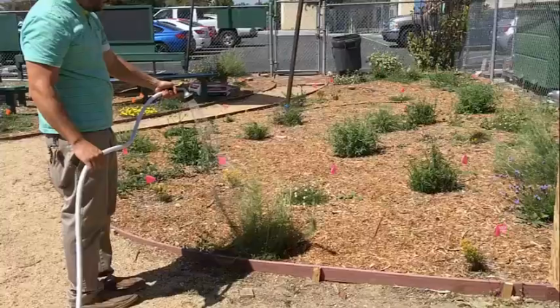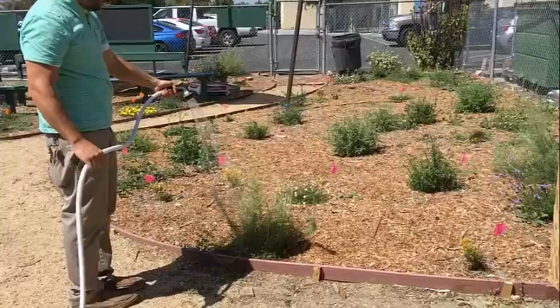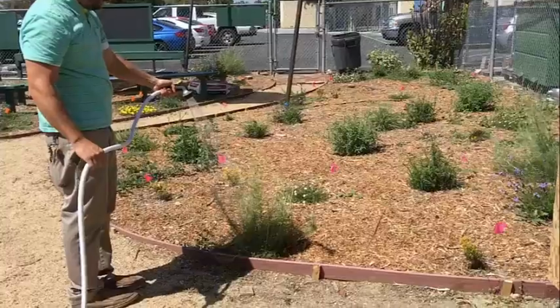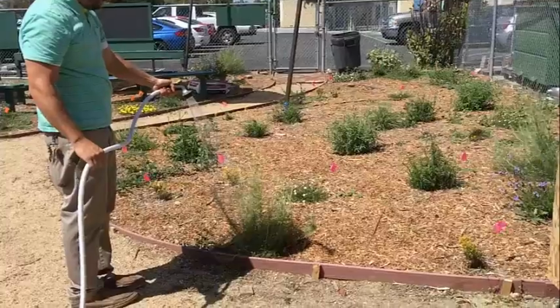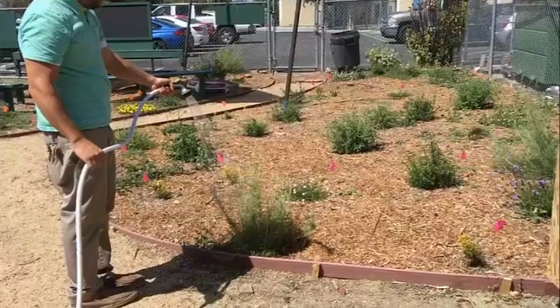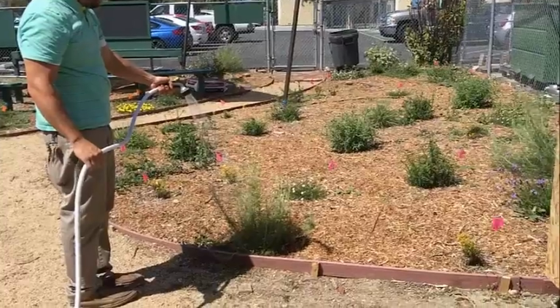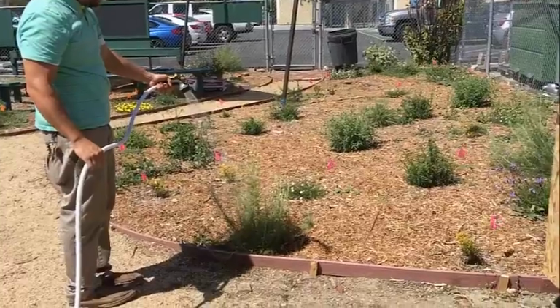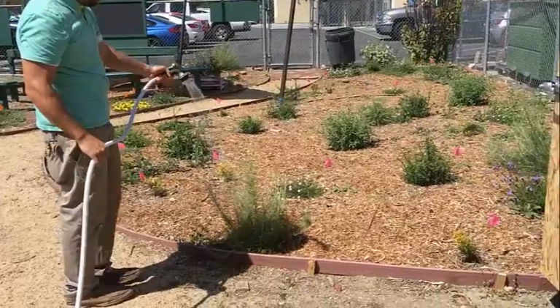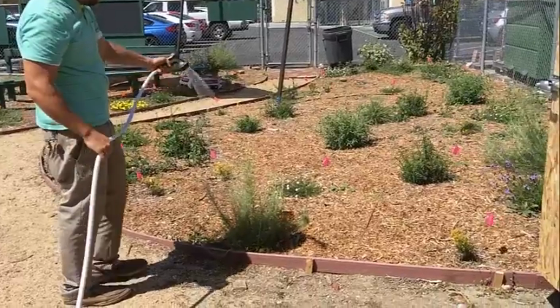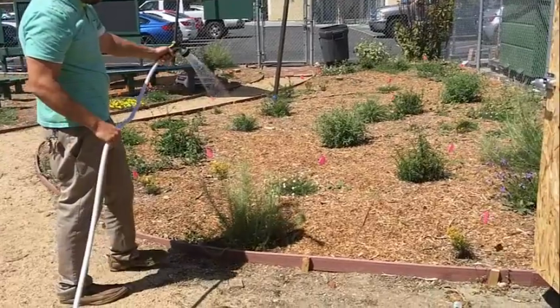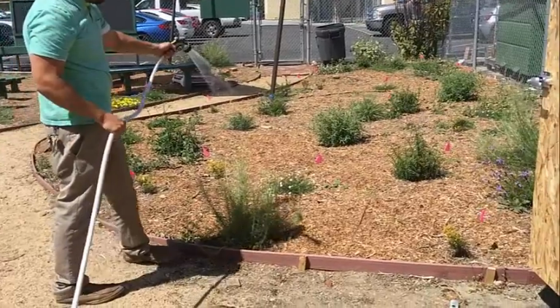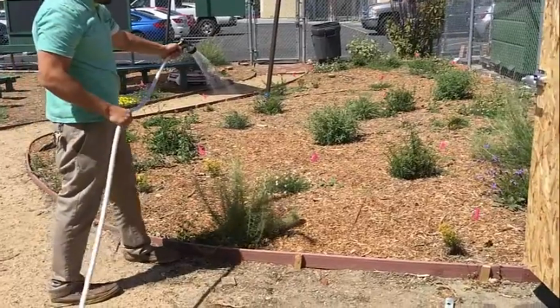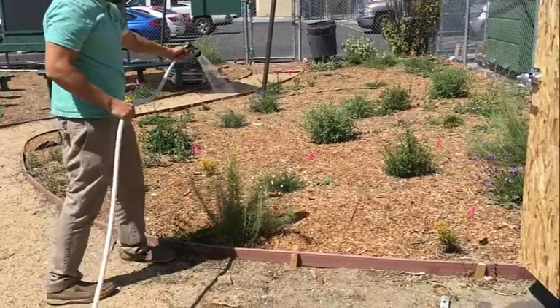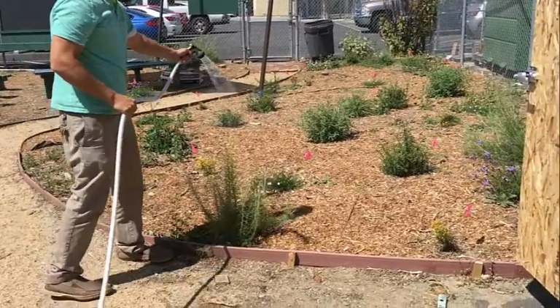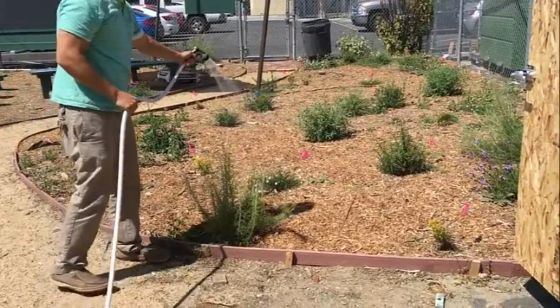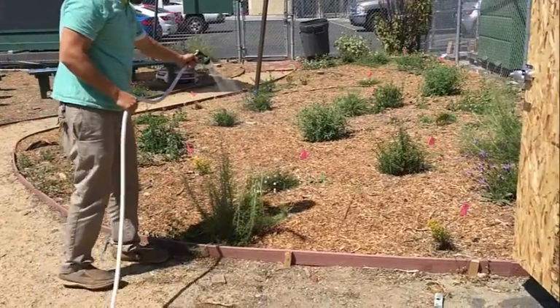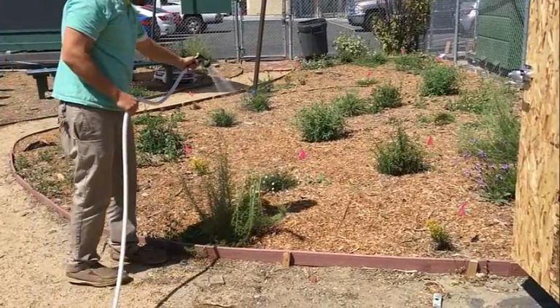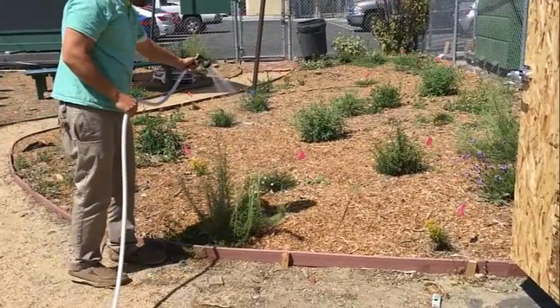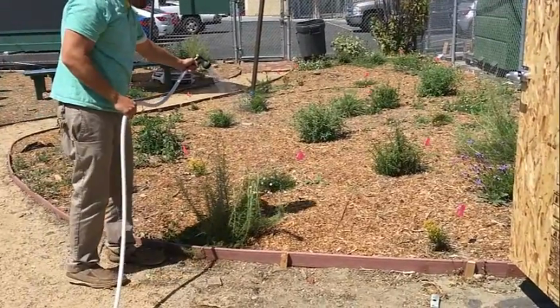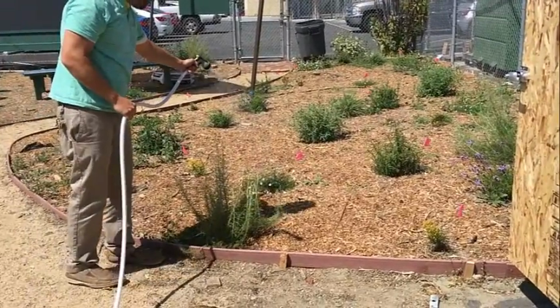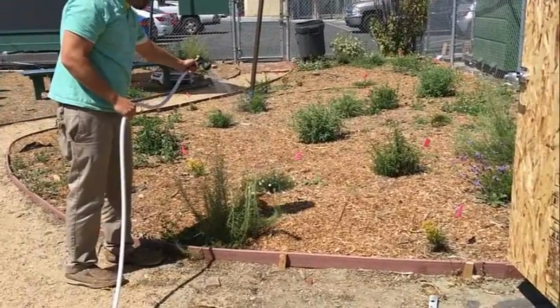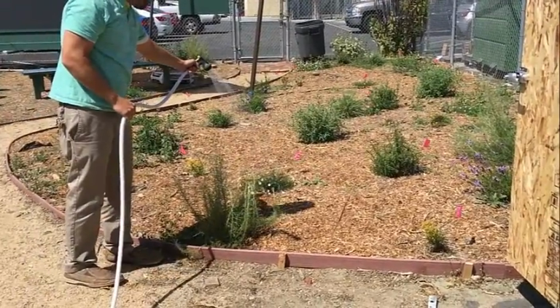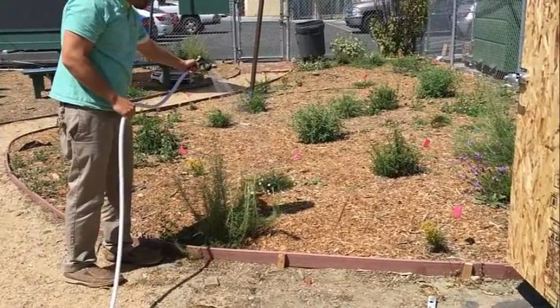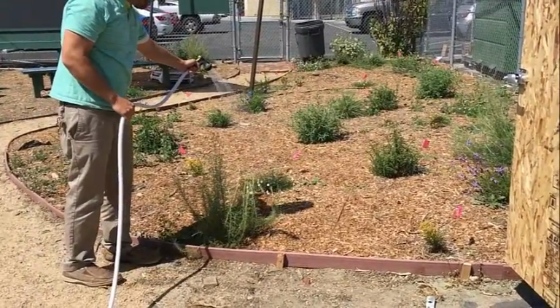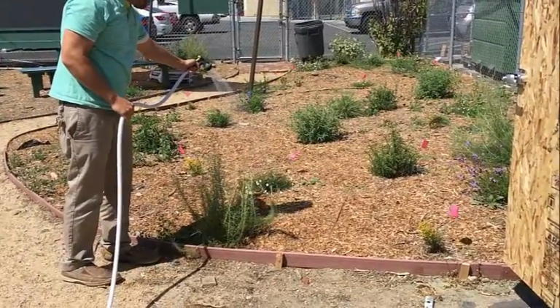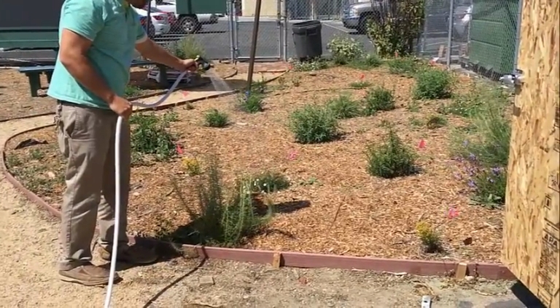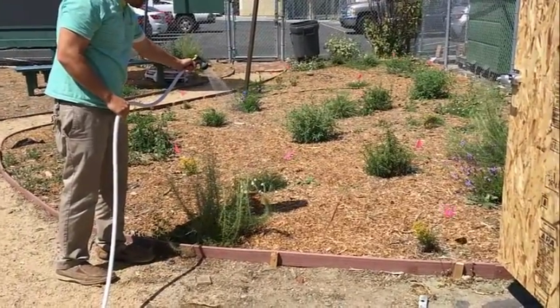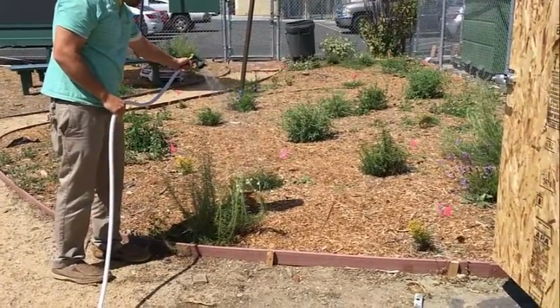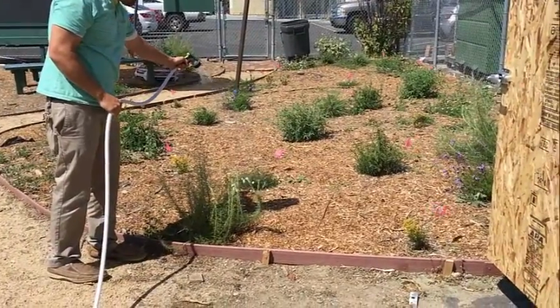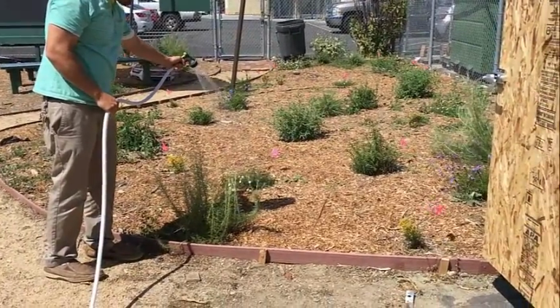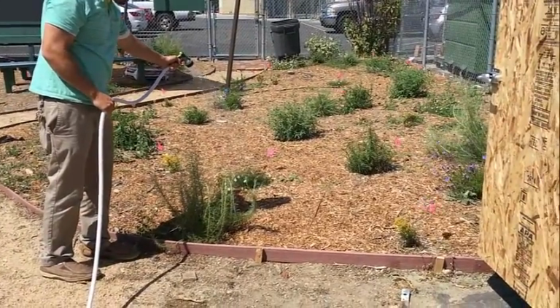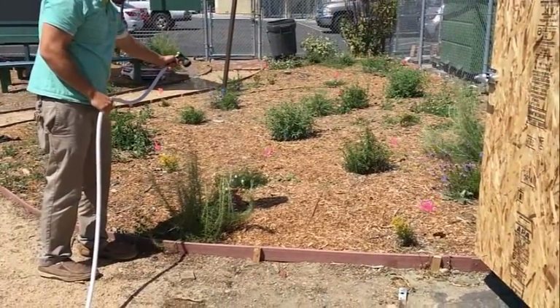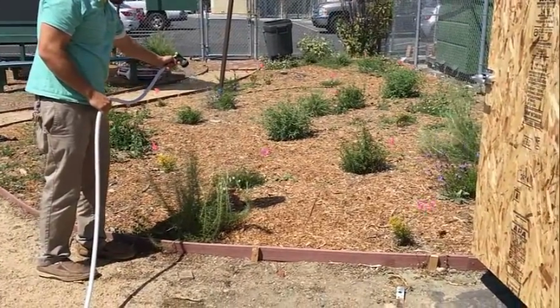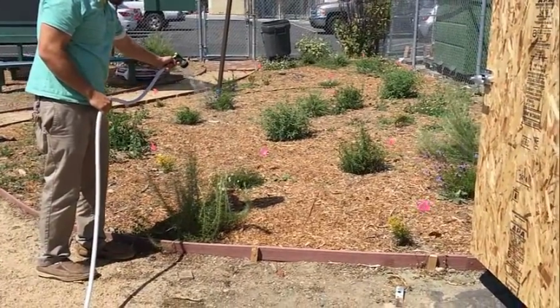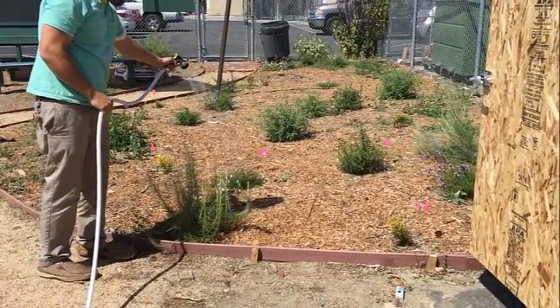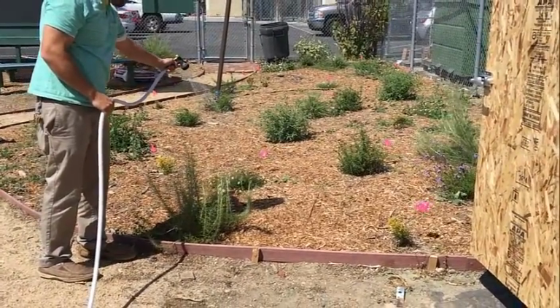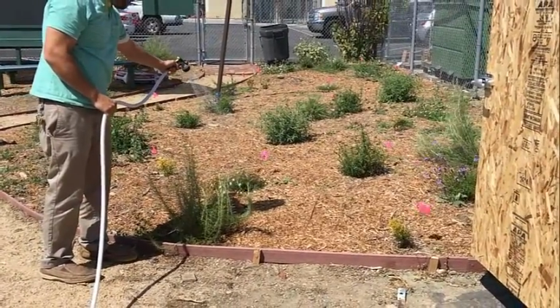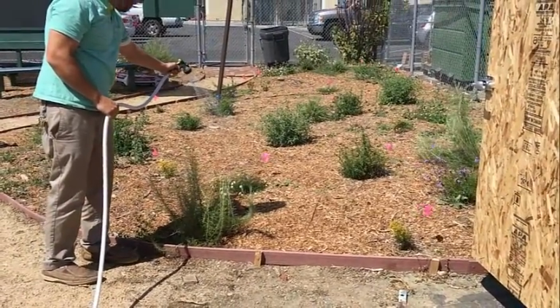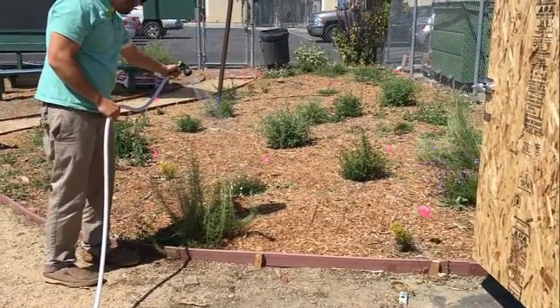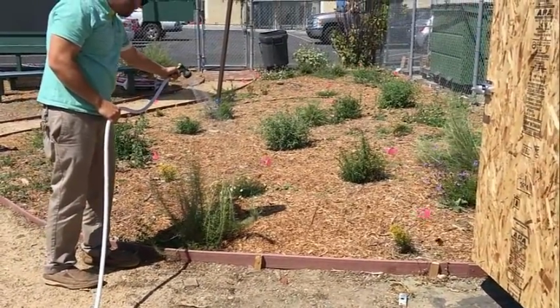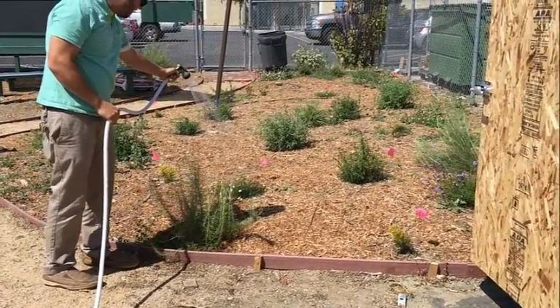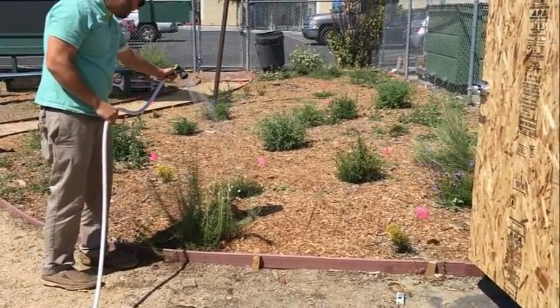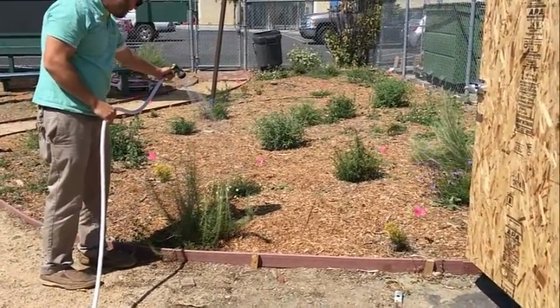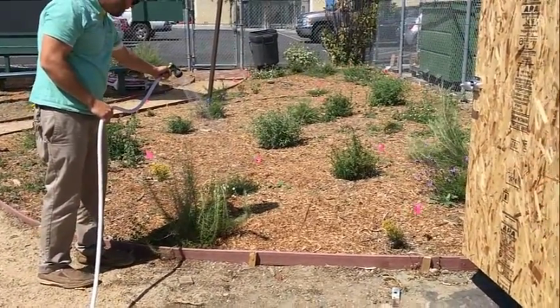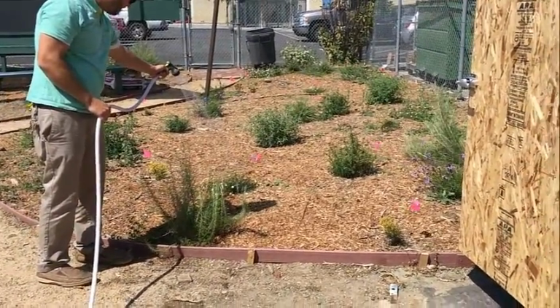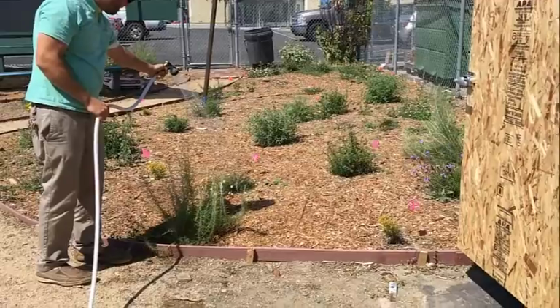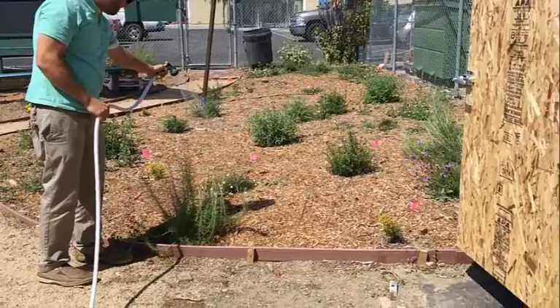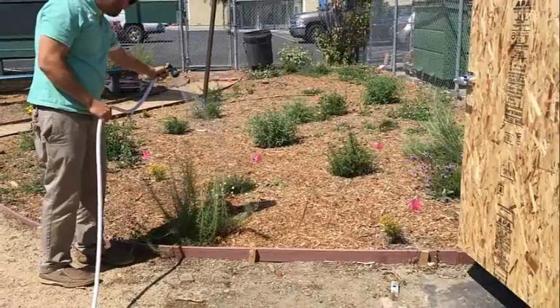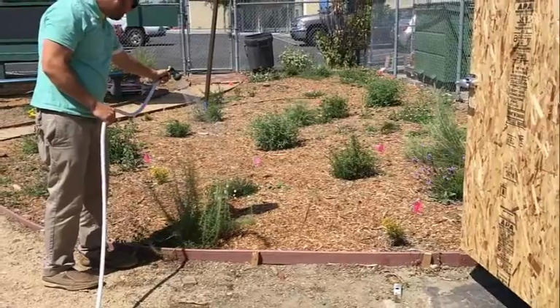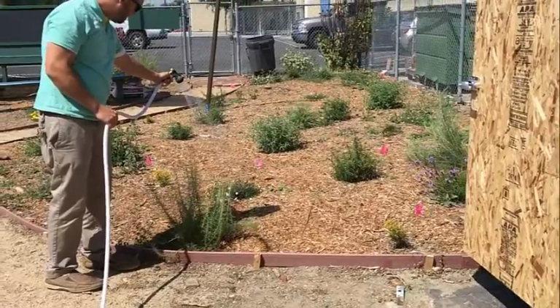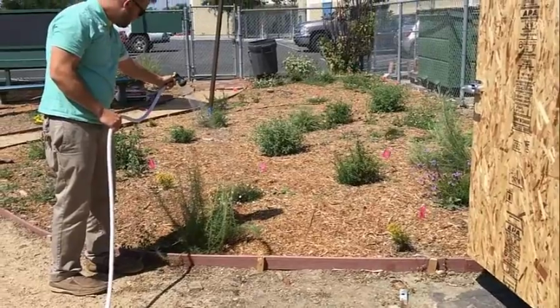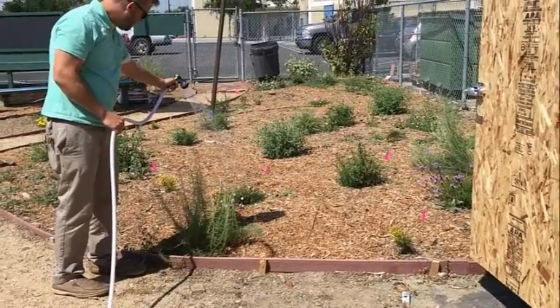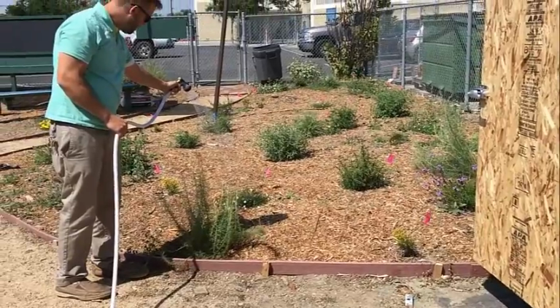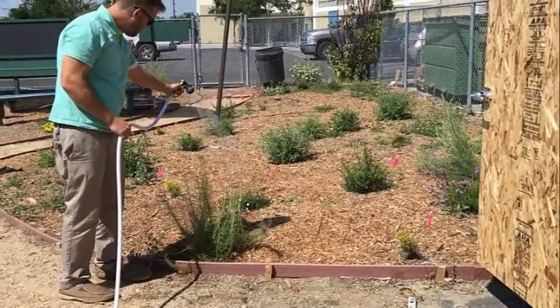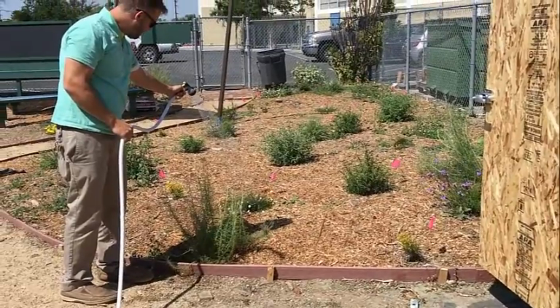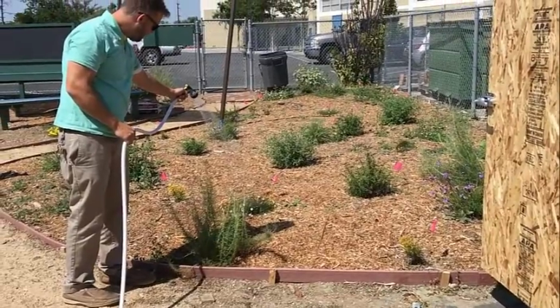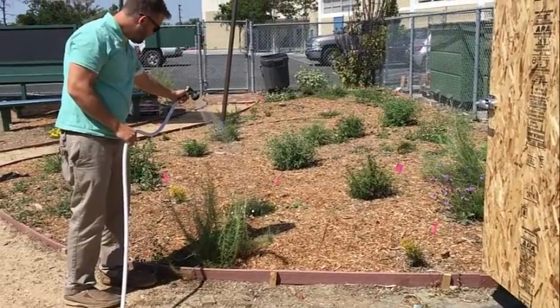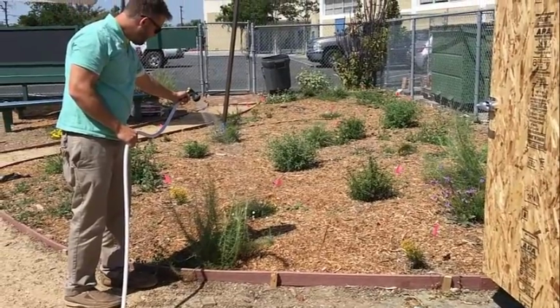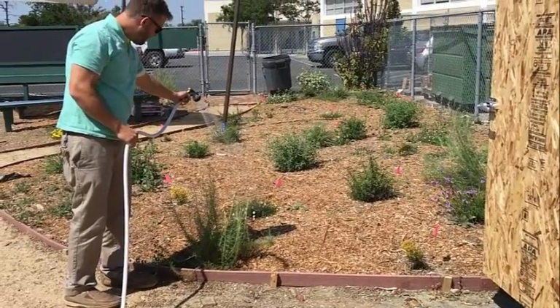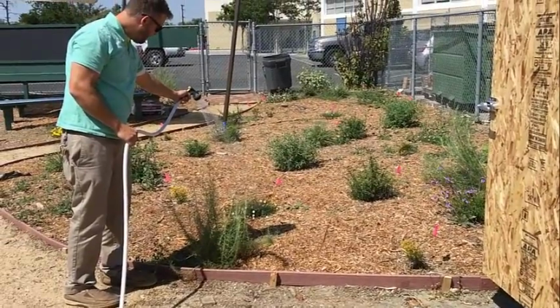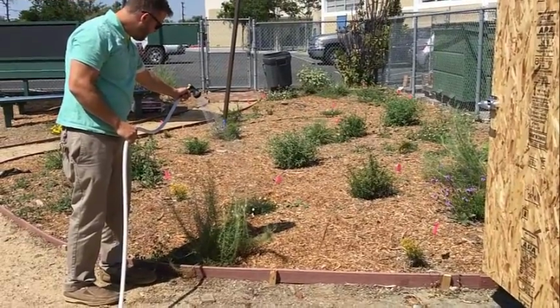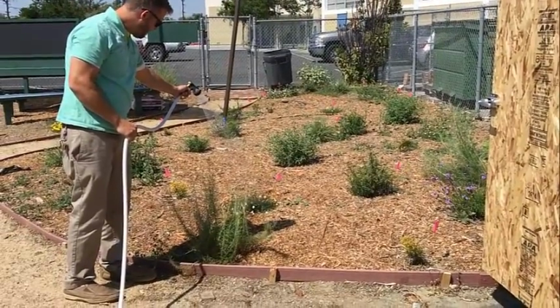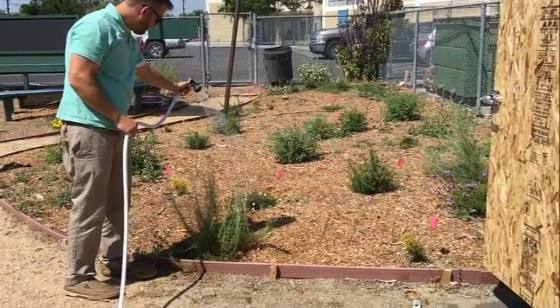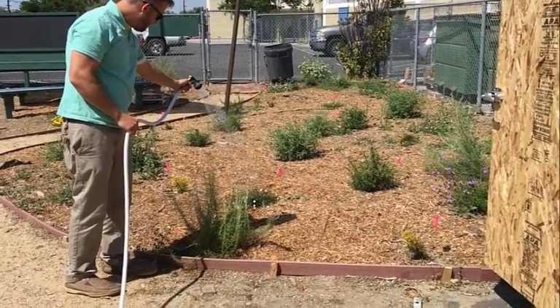Here is our teacher watering the plants in our school garden. The cool part about it is this water is from a rain barrel, not the water company.